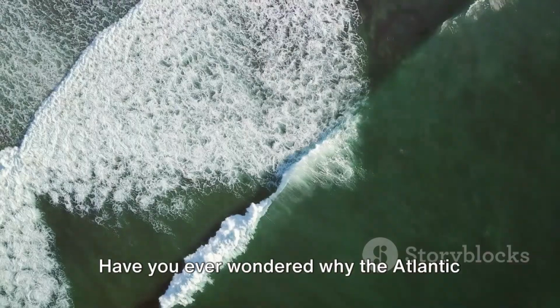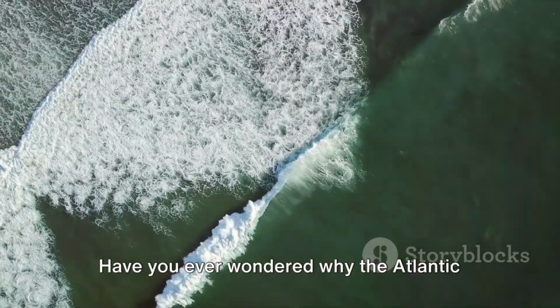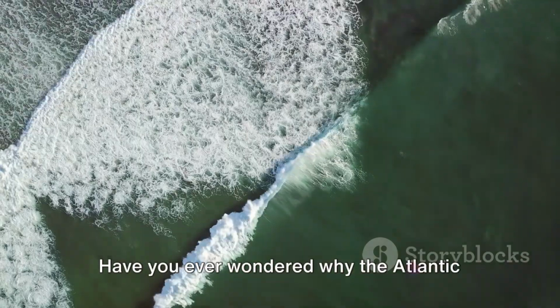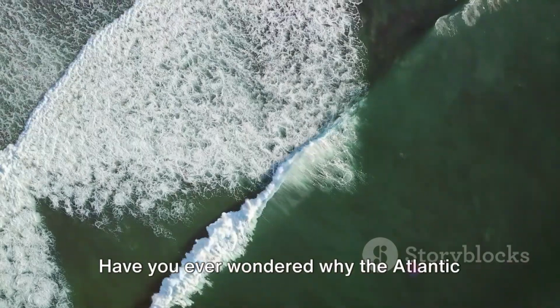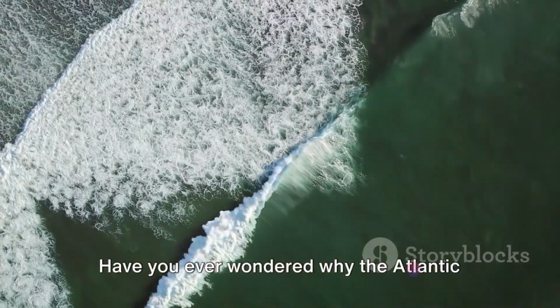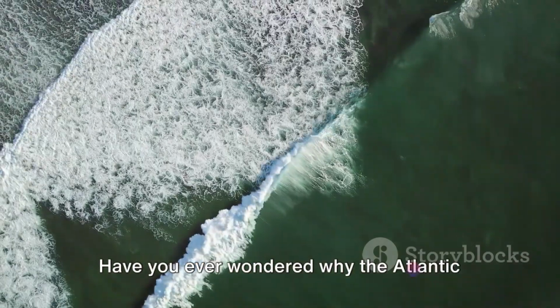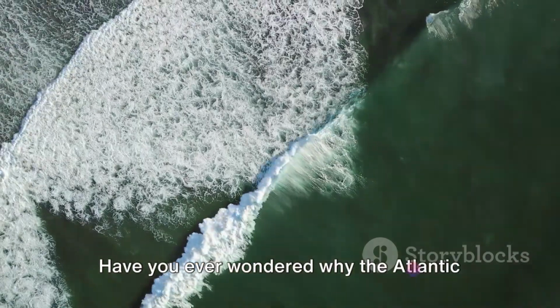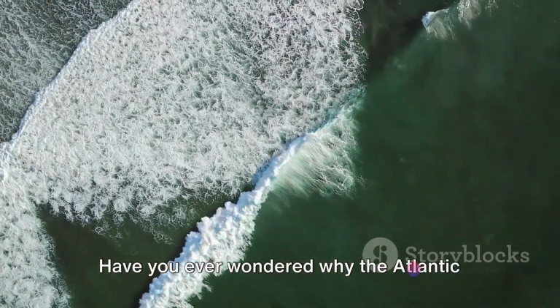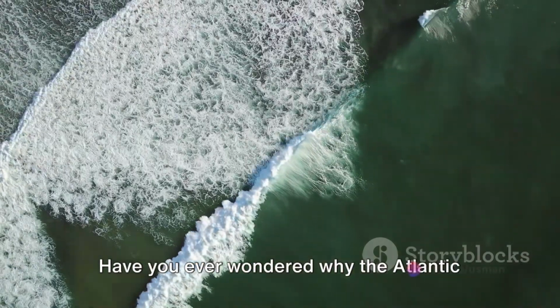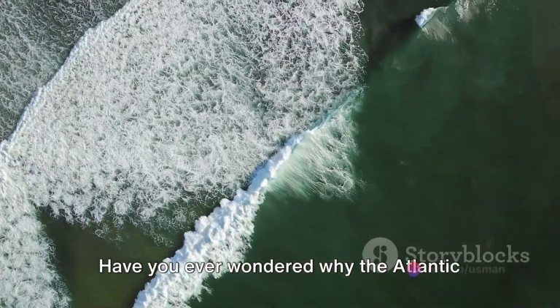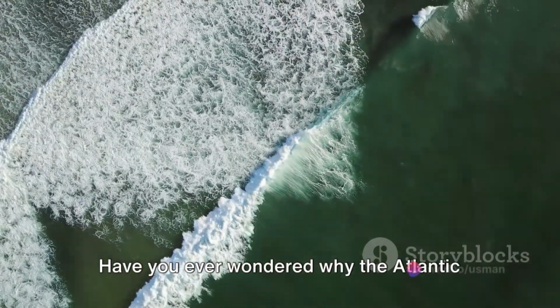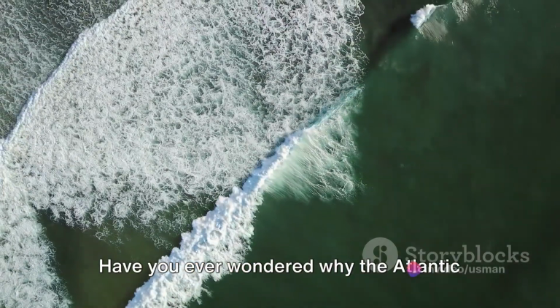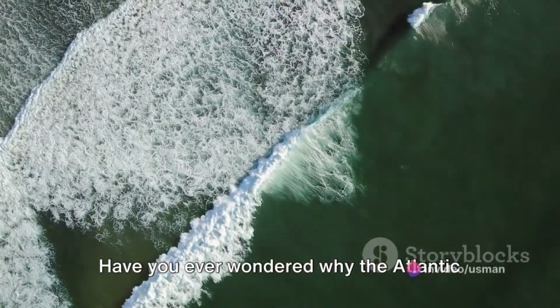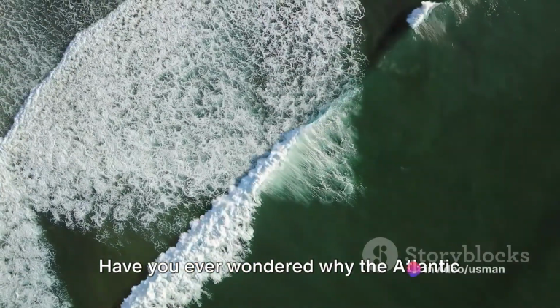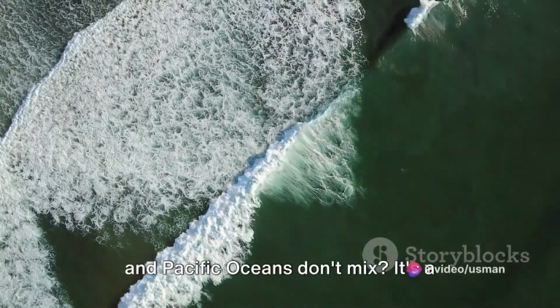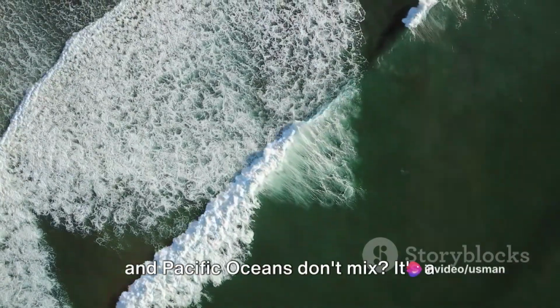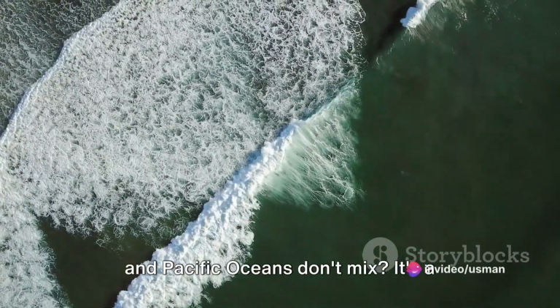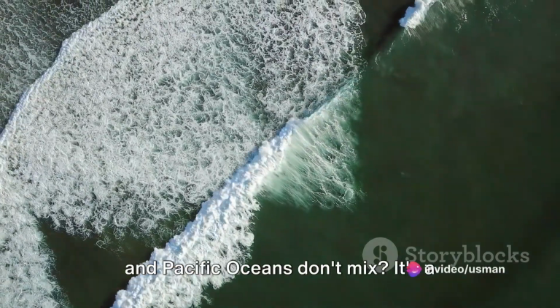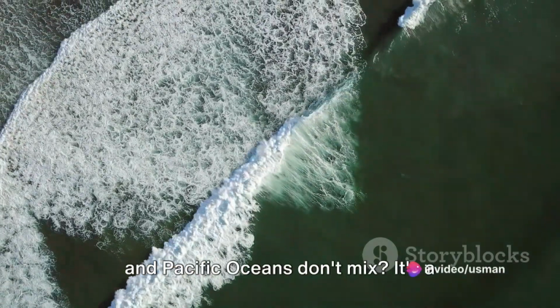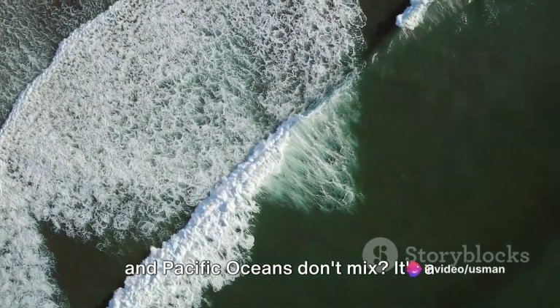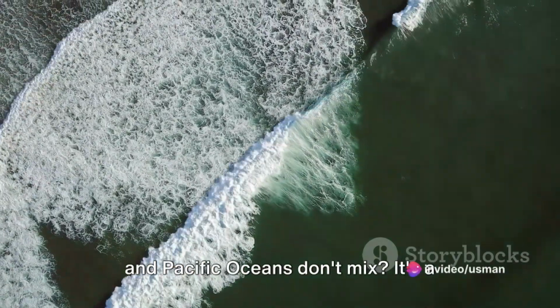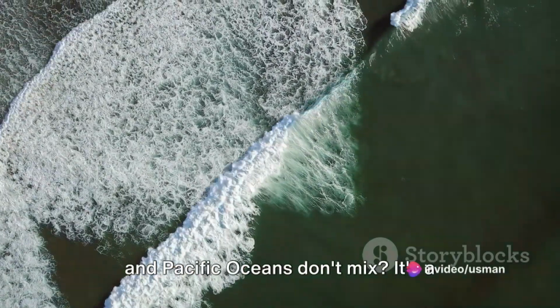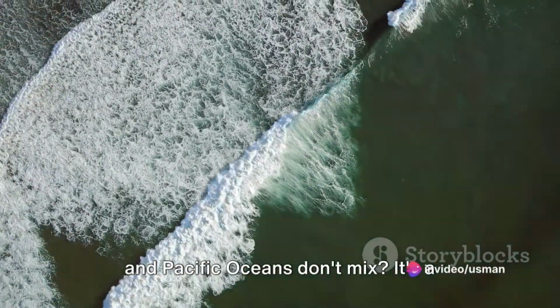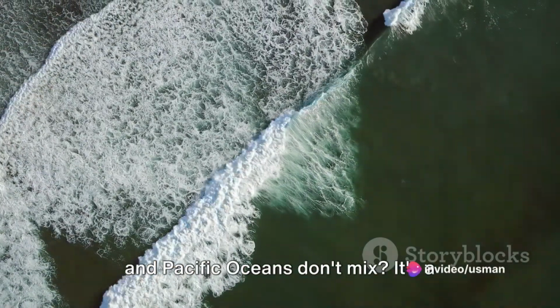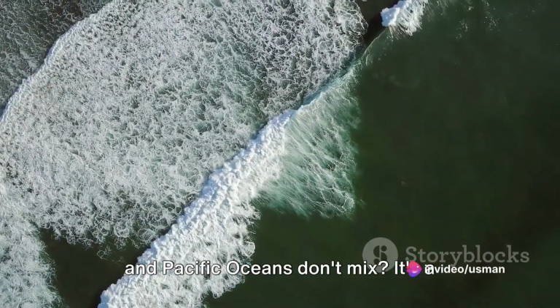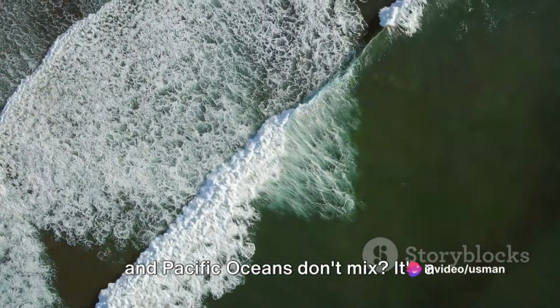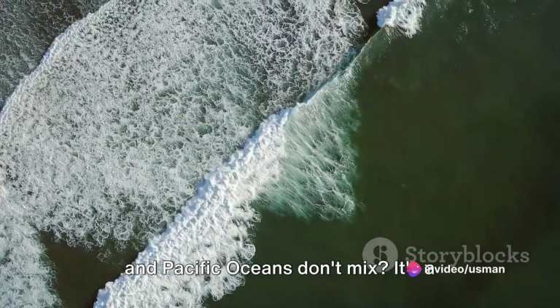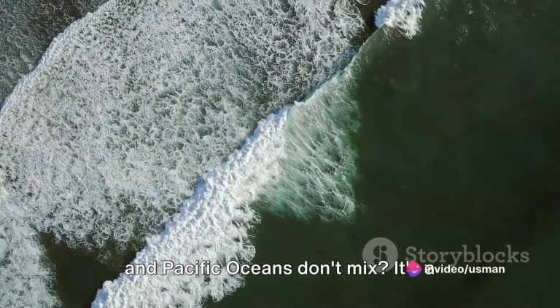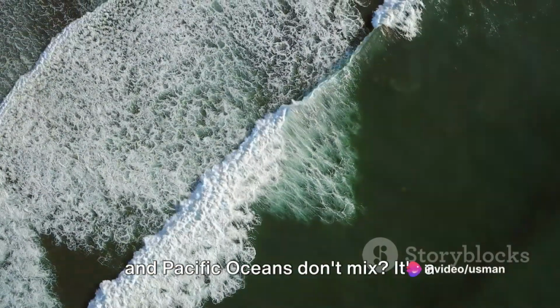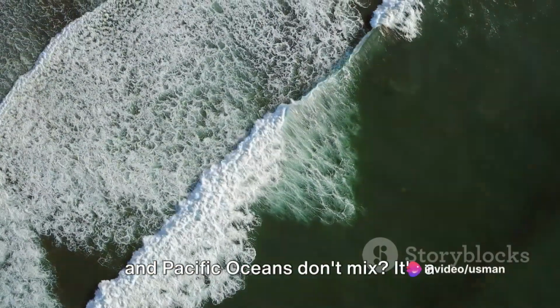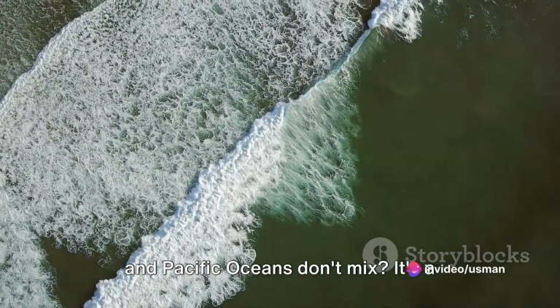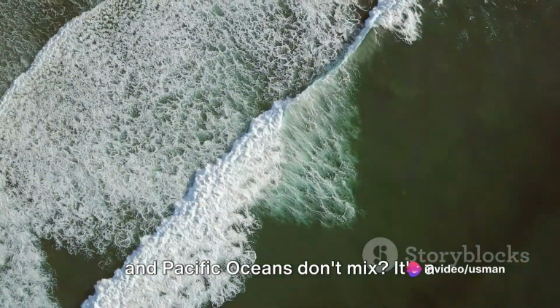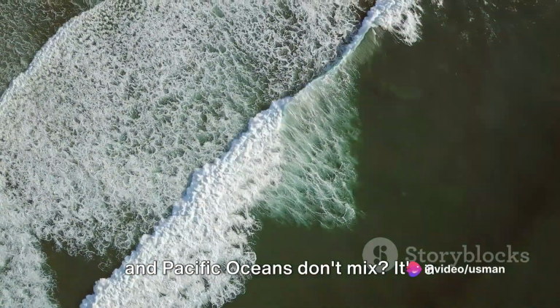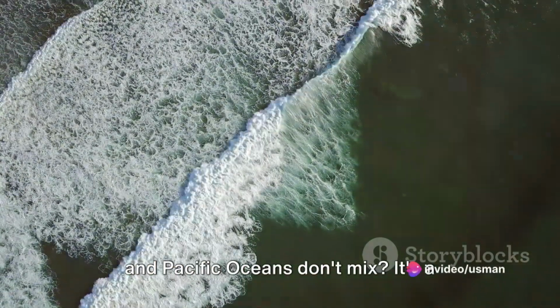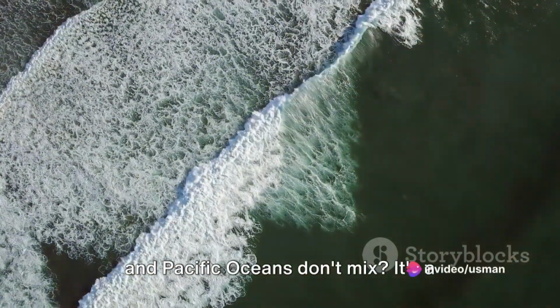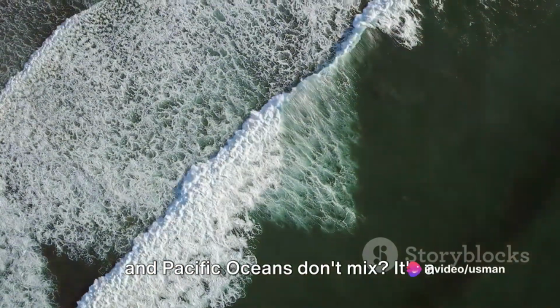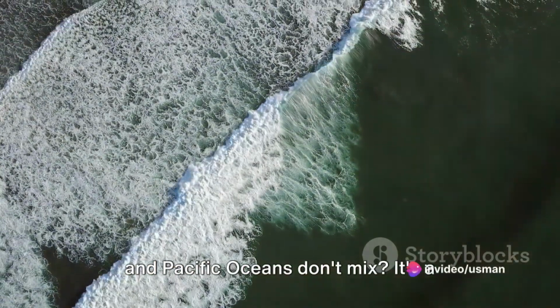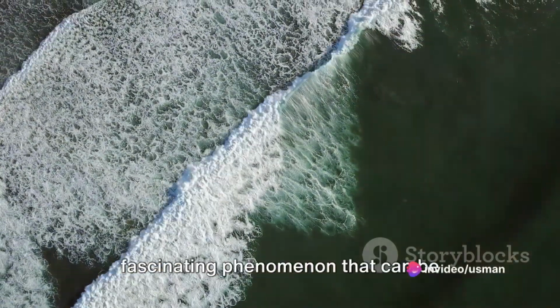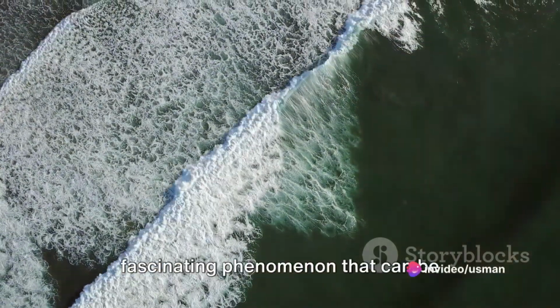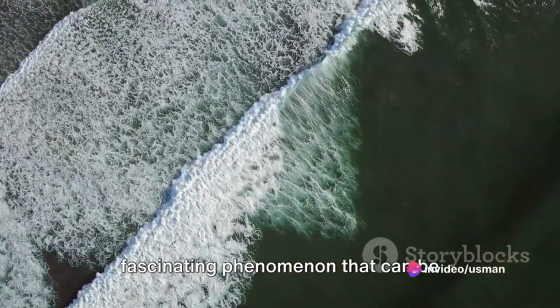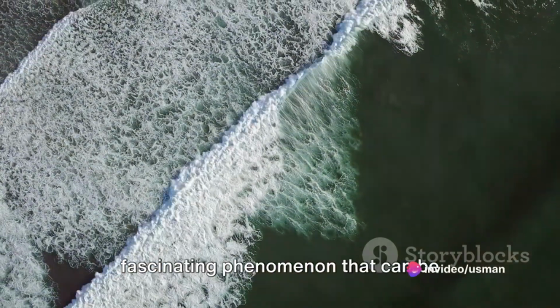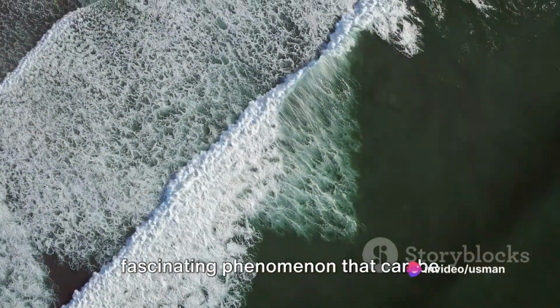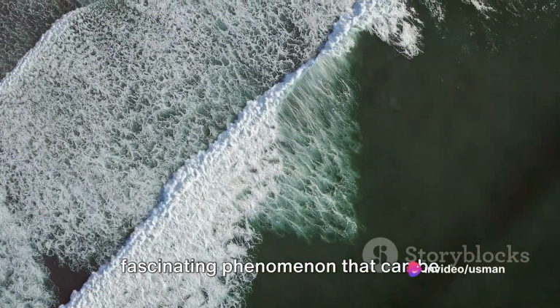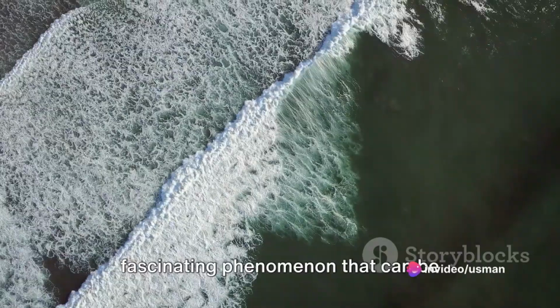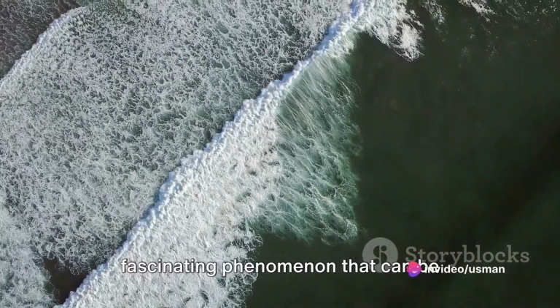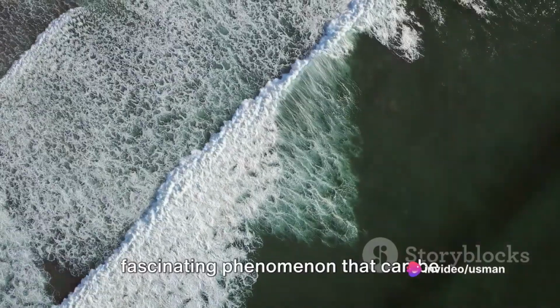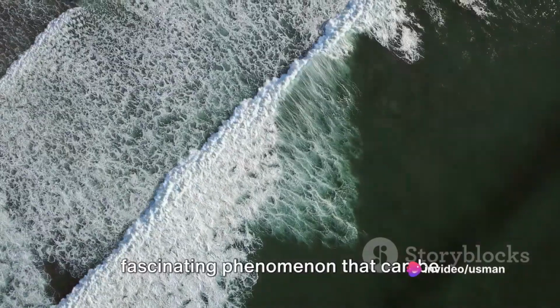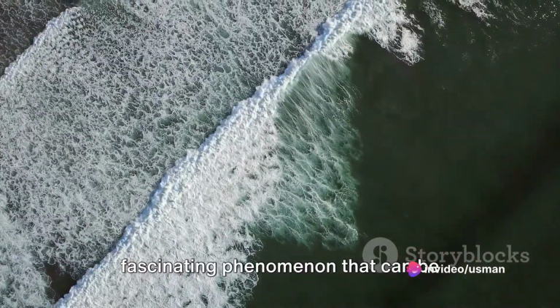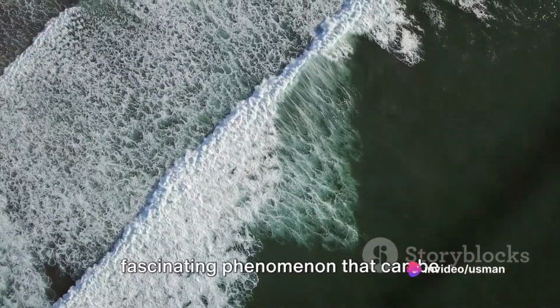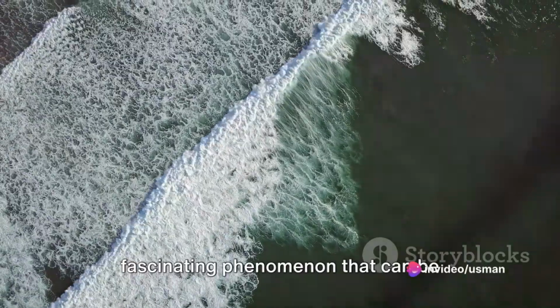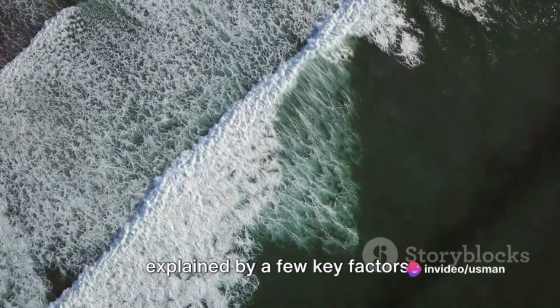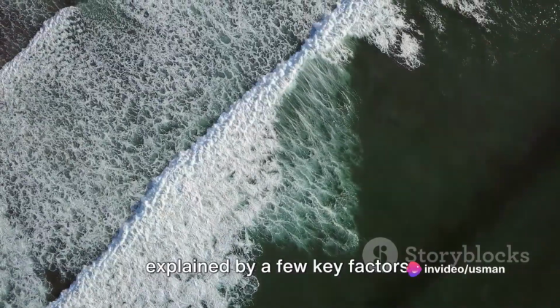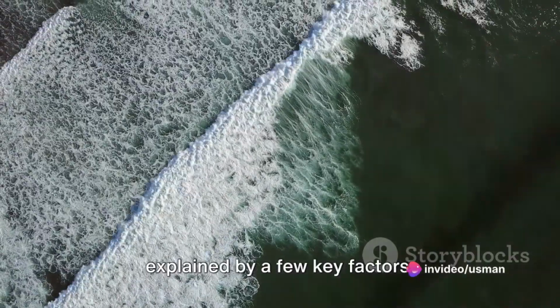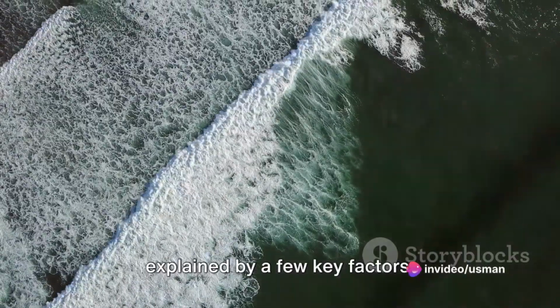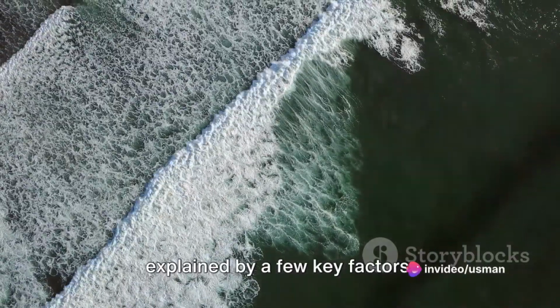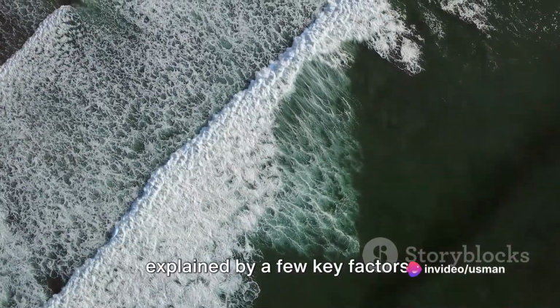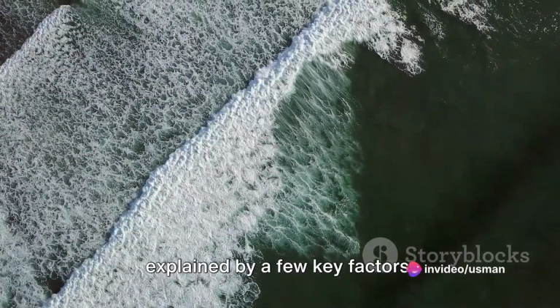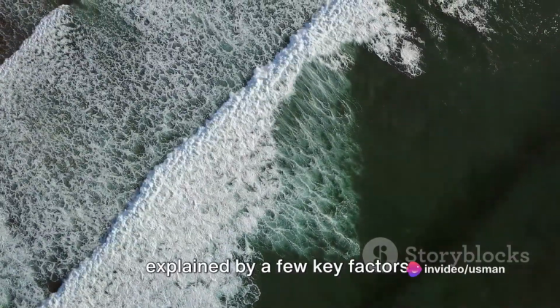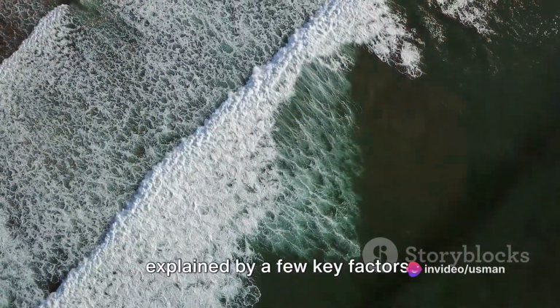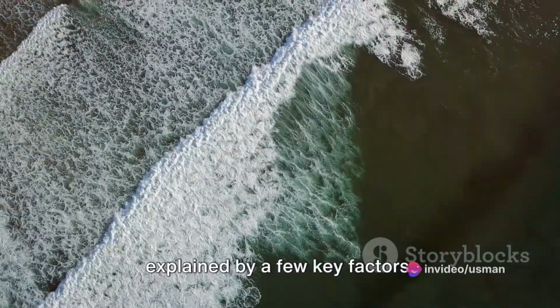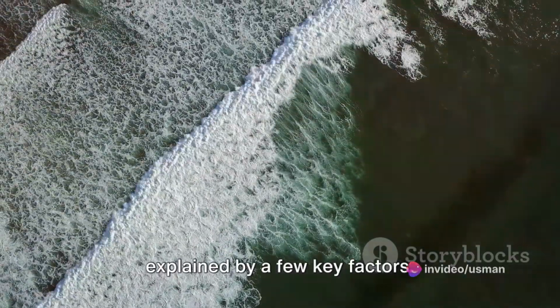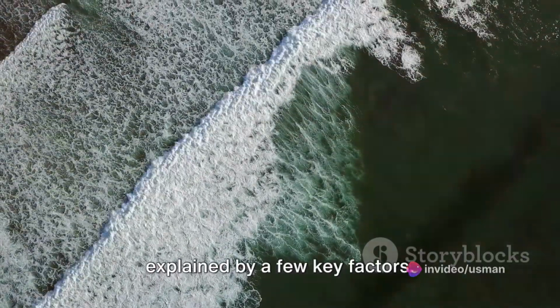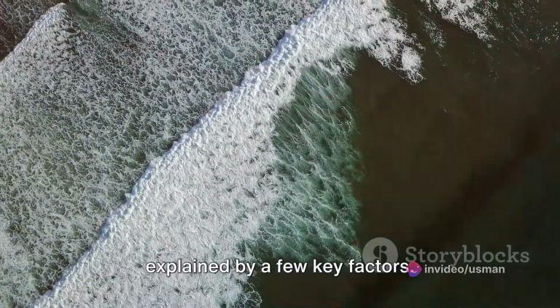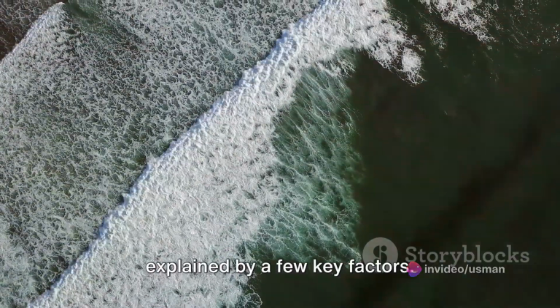Have you ever wondered why the Atlantic and Pacific Oceans don't mix? It's a fascinating phenomenon that can be explained by a few key factors.